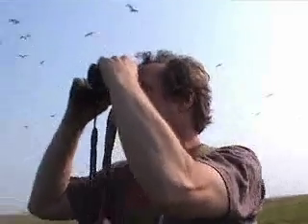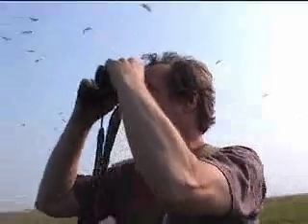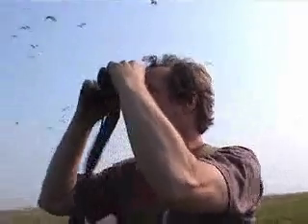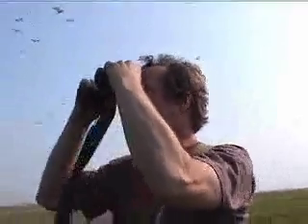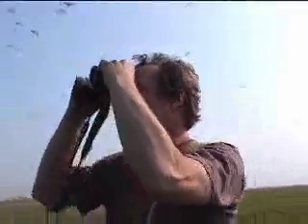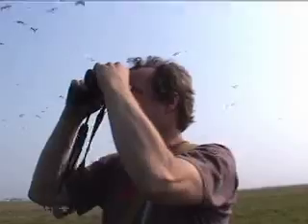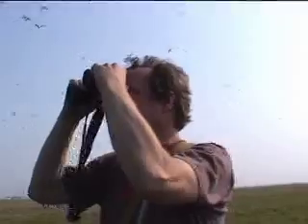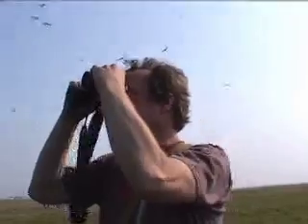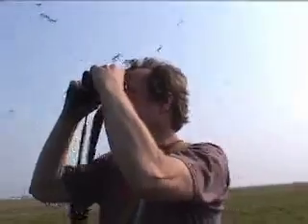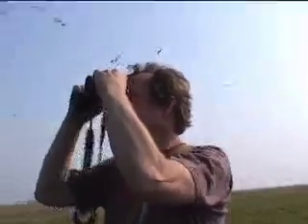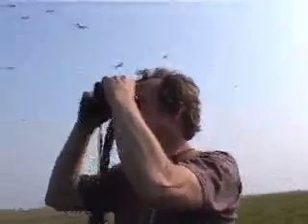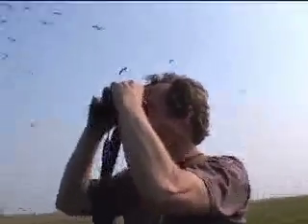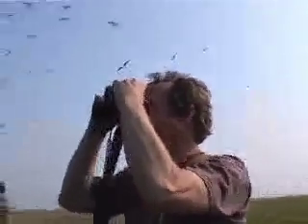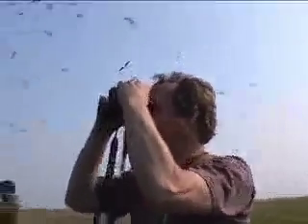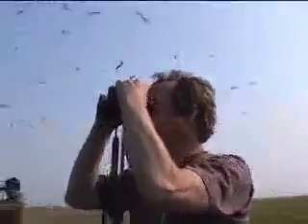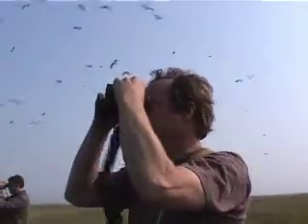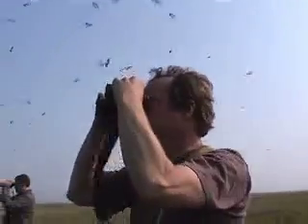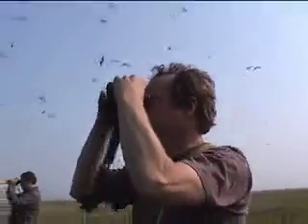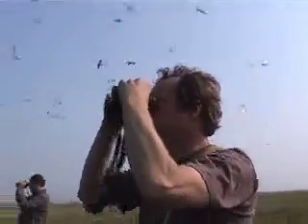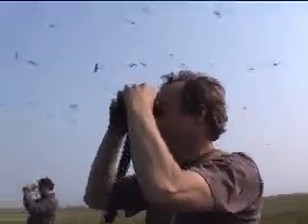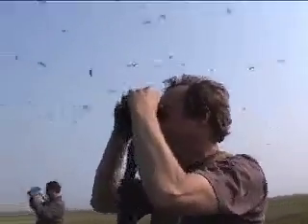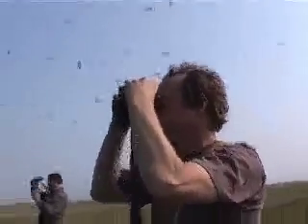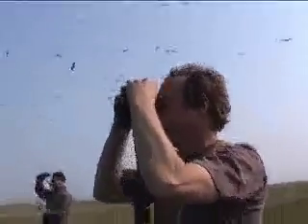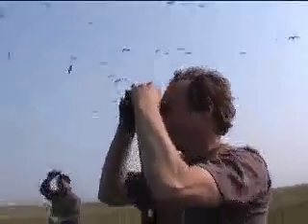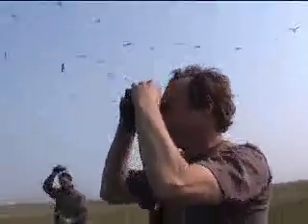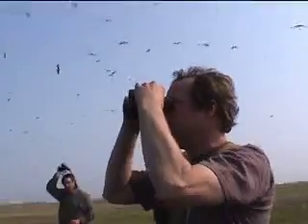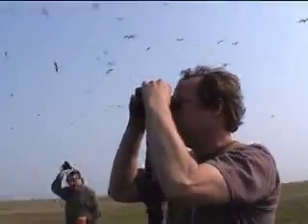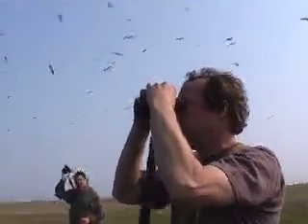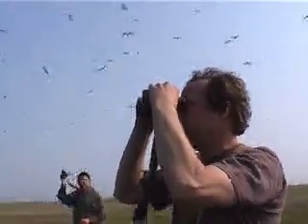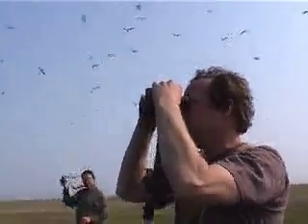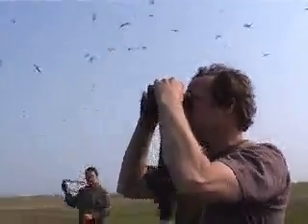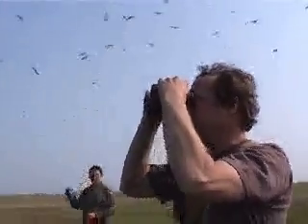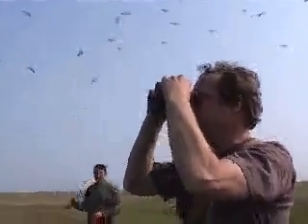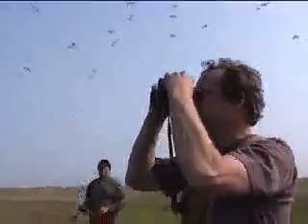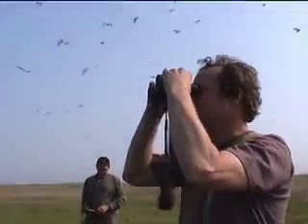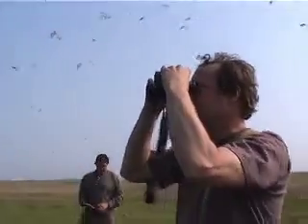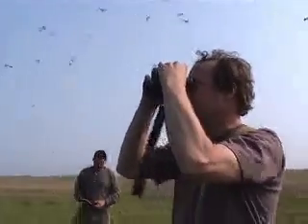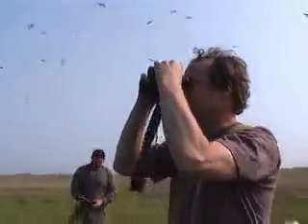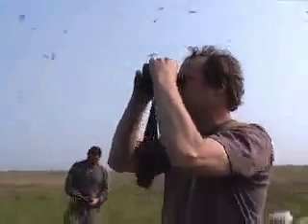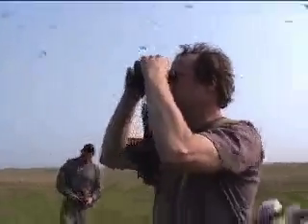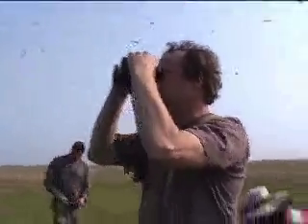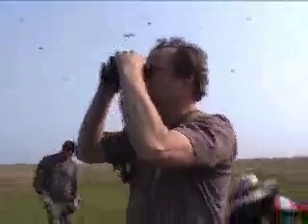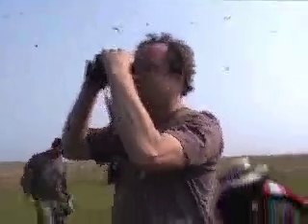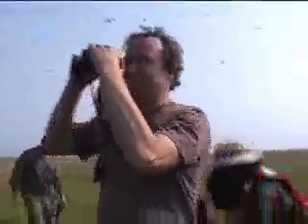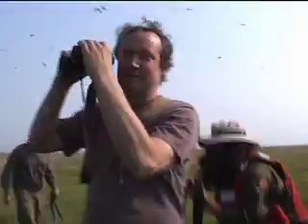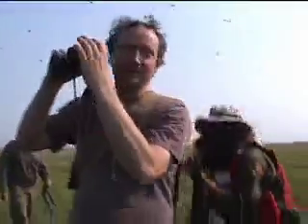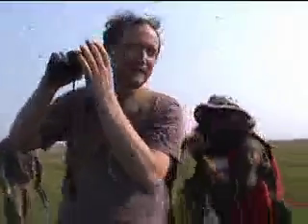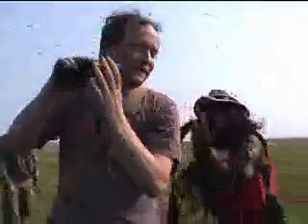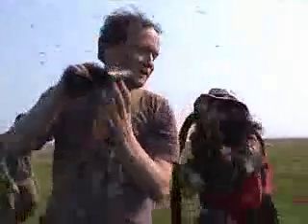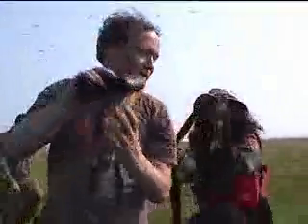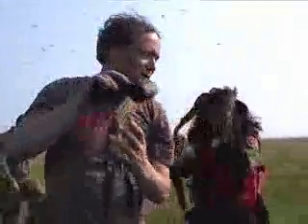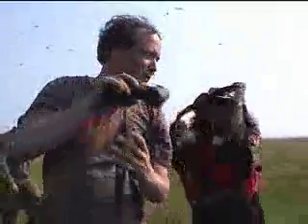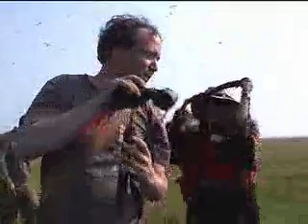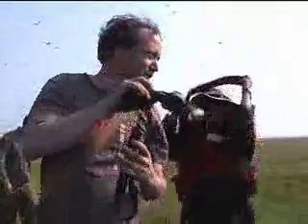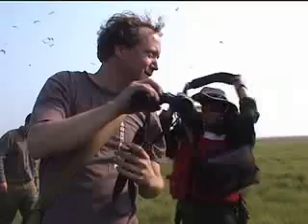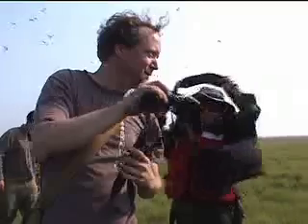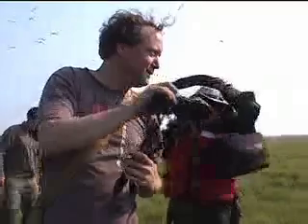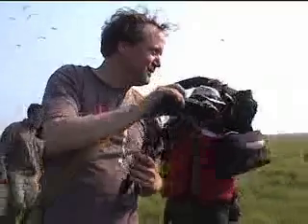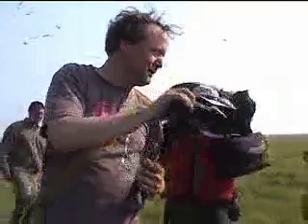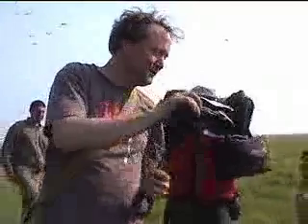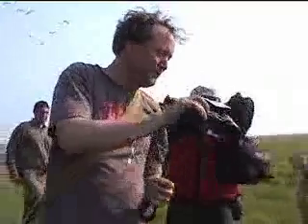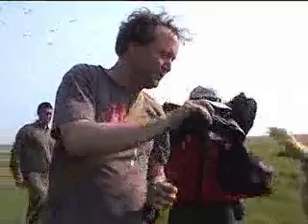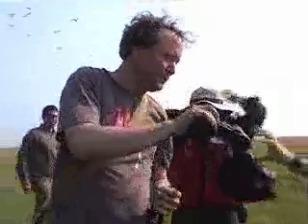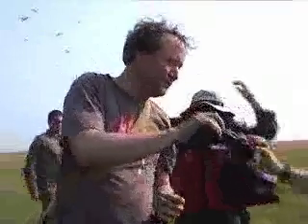Oh, there he's opened the wings up. Oh, that's such a great bird.